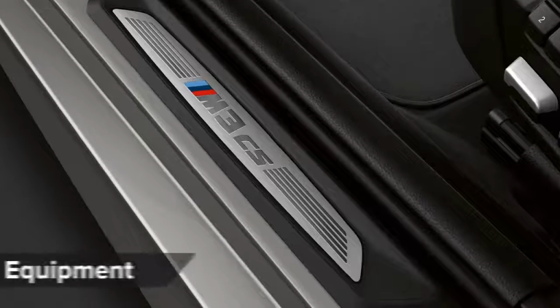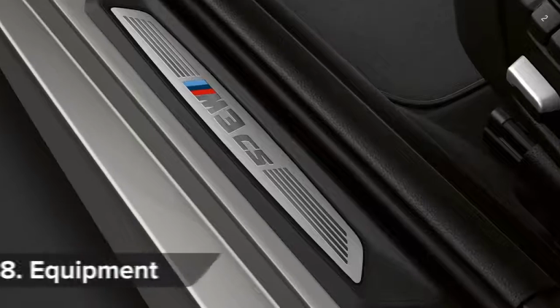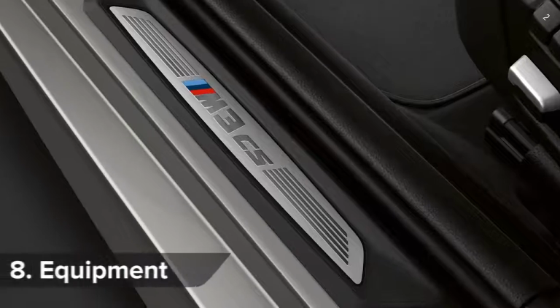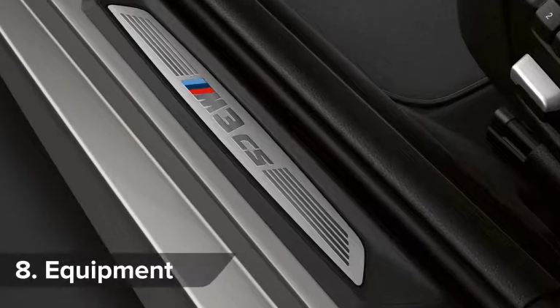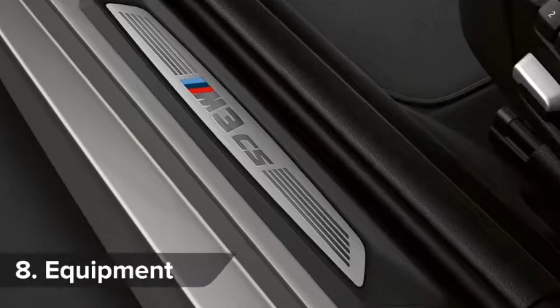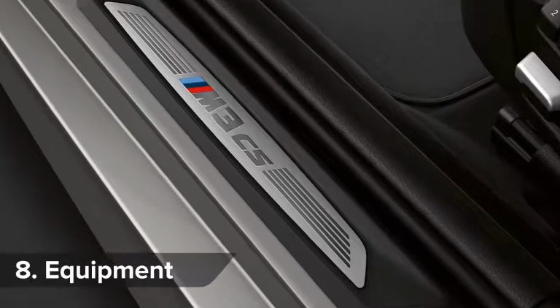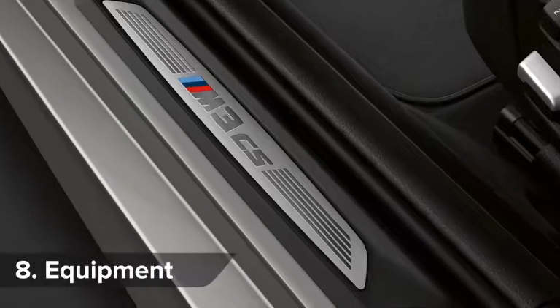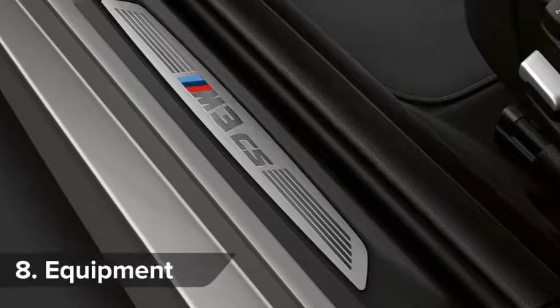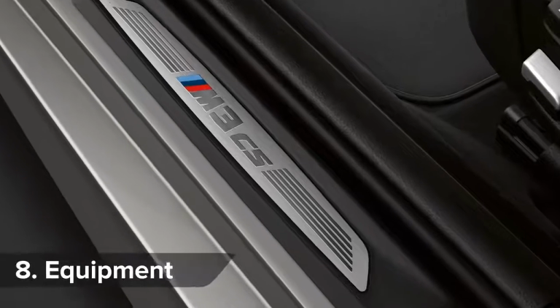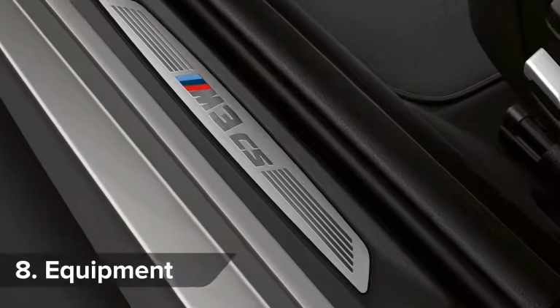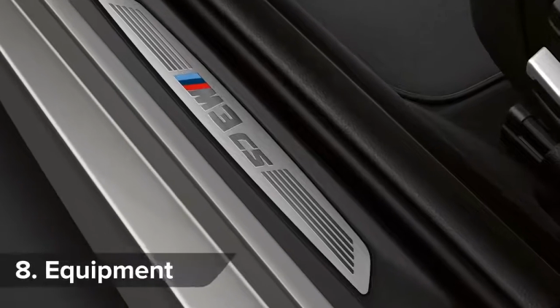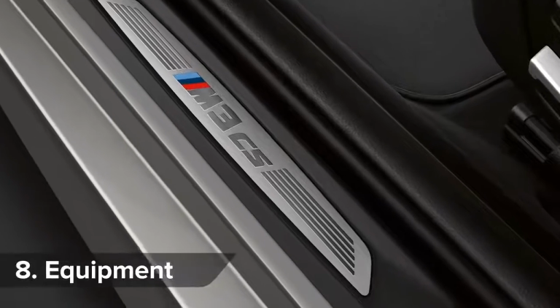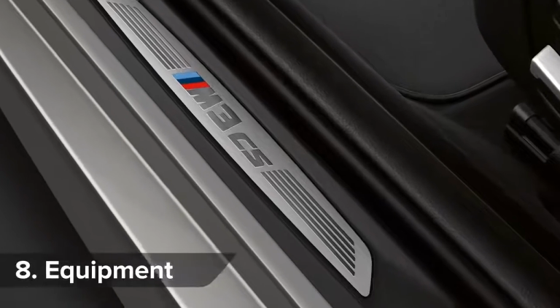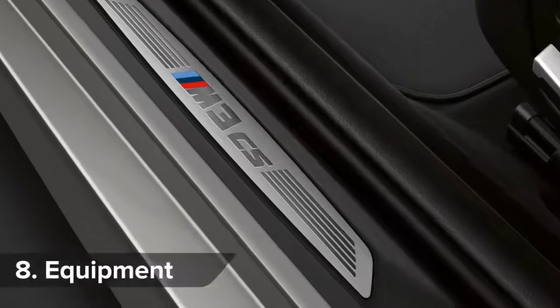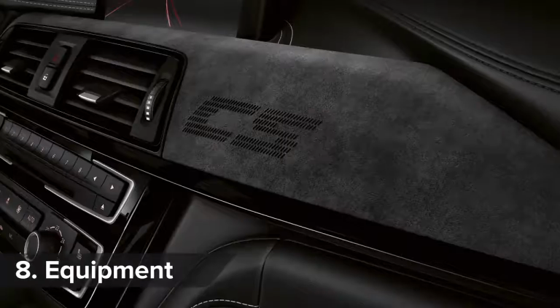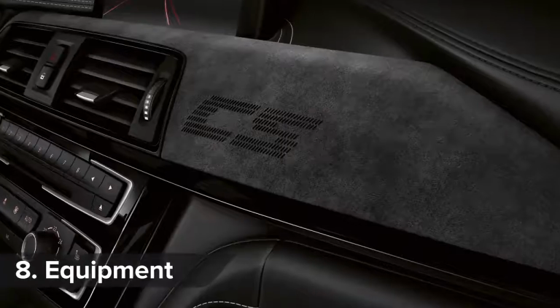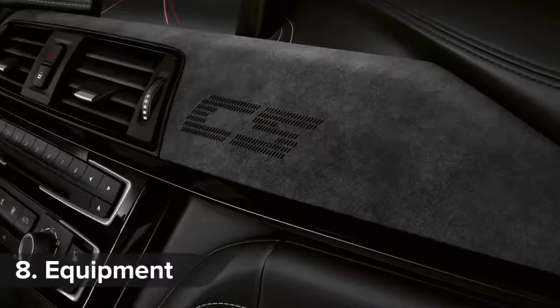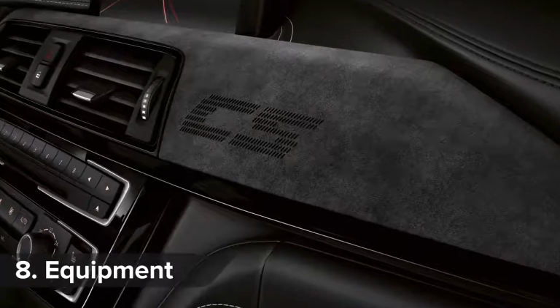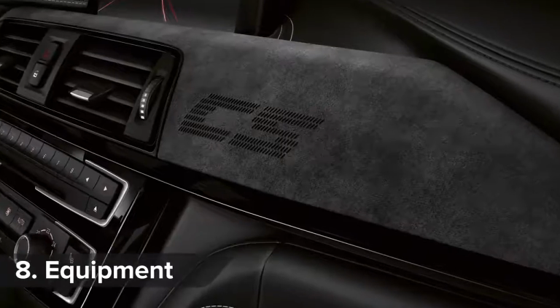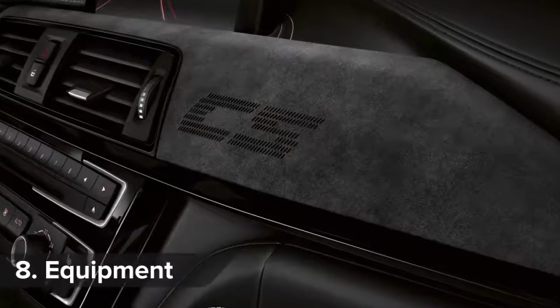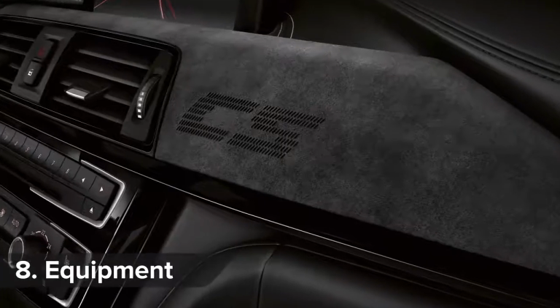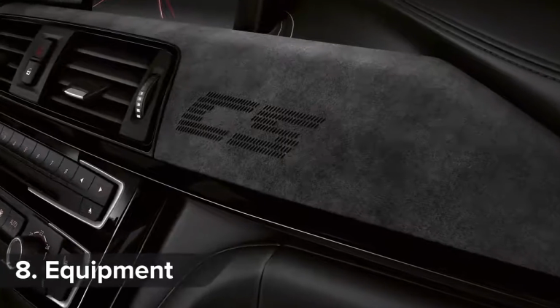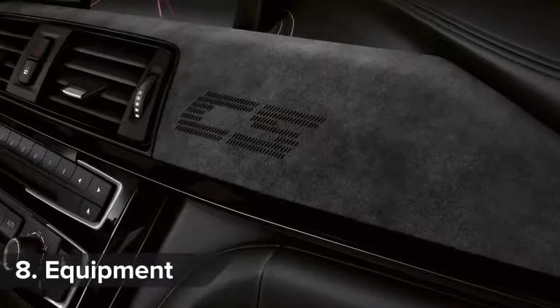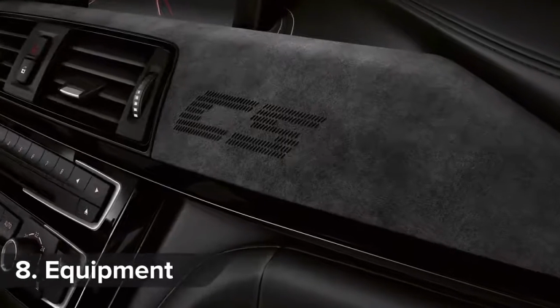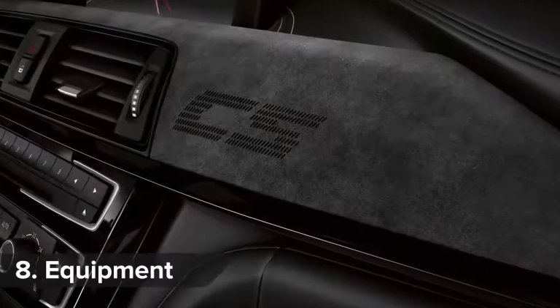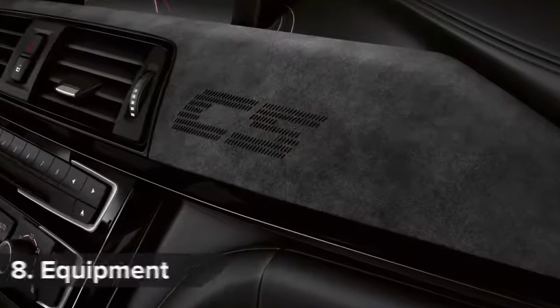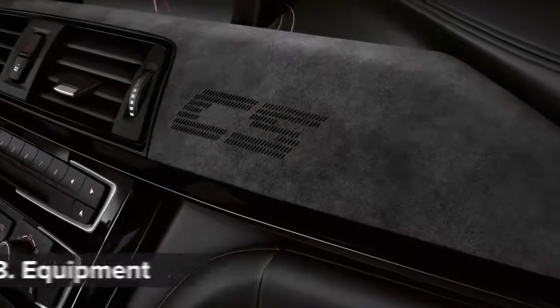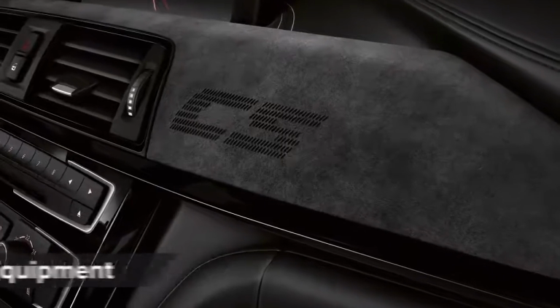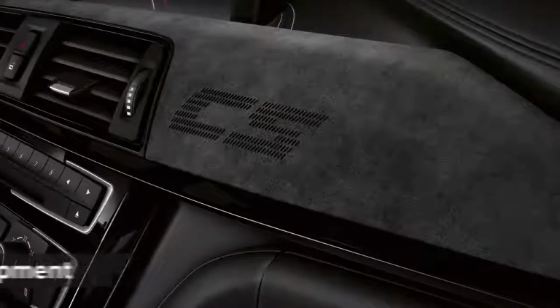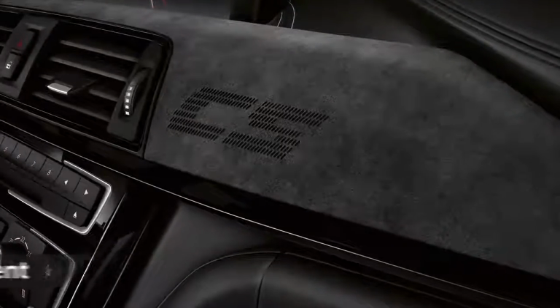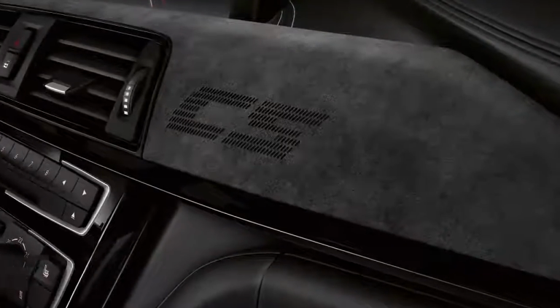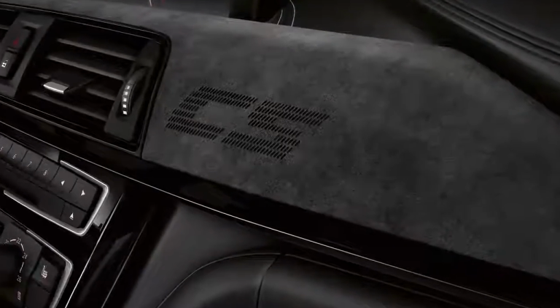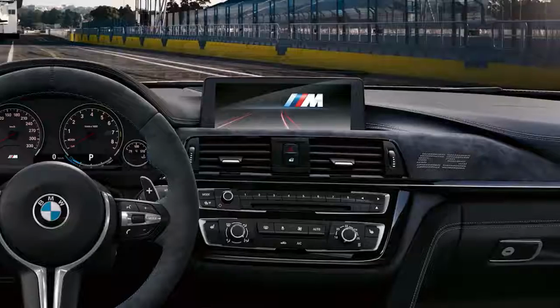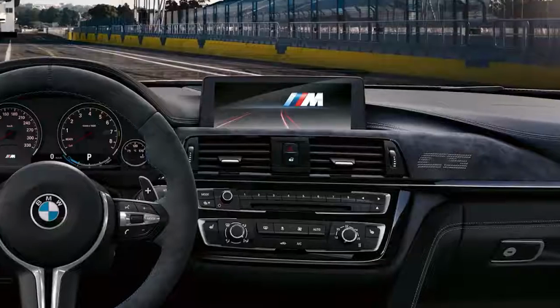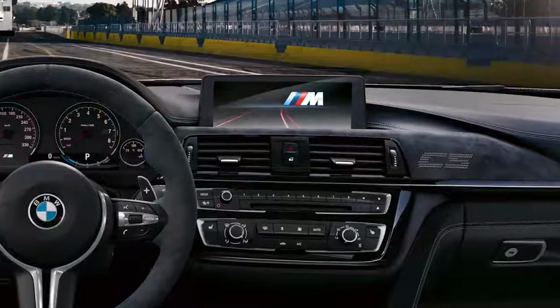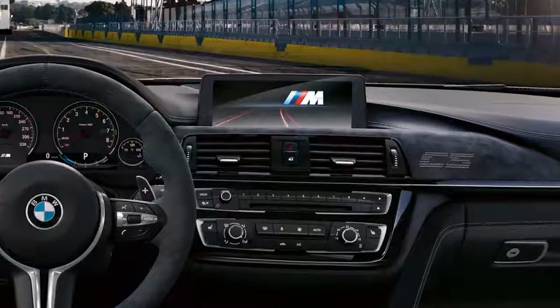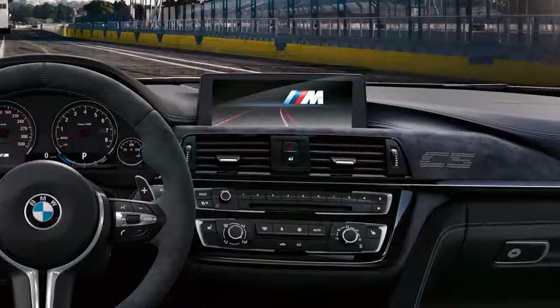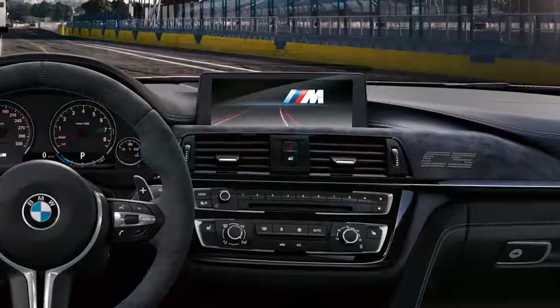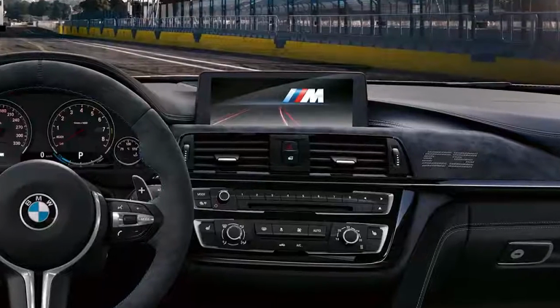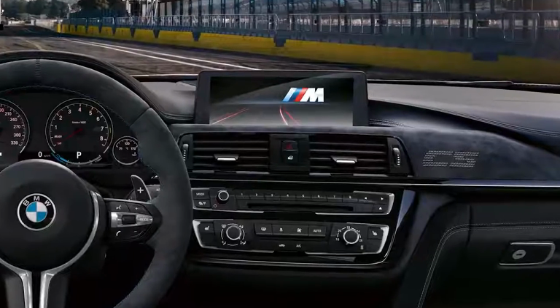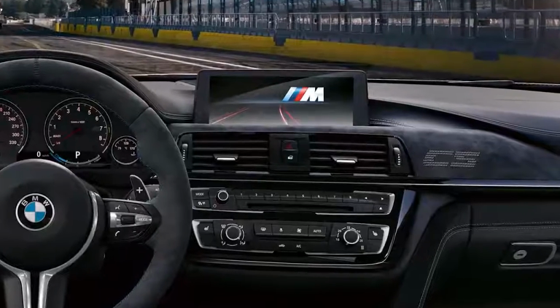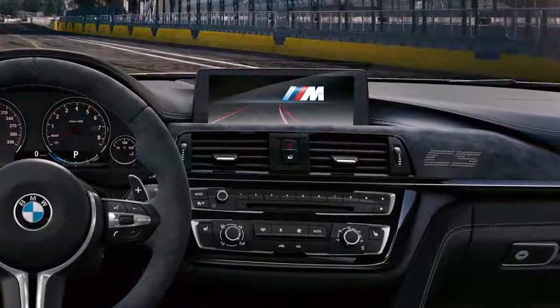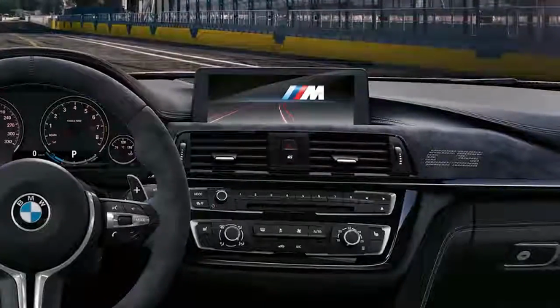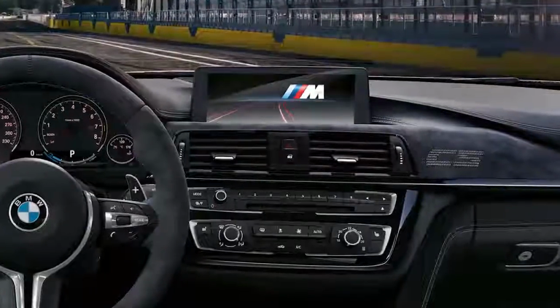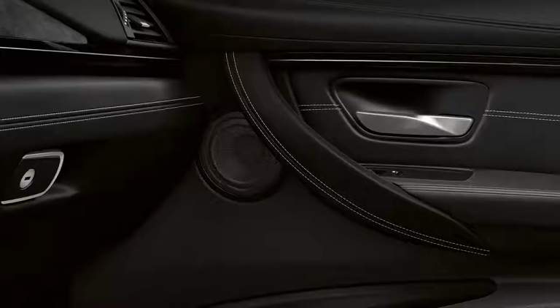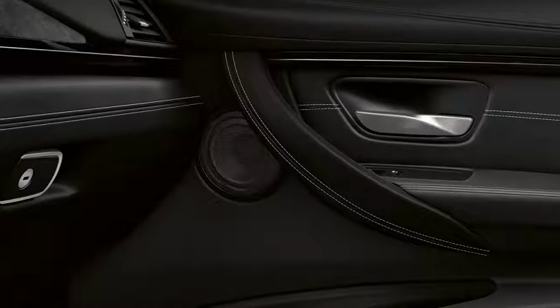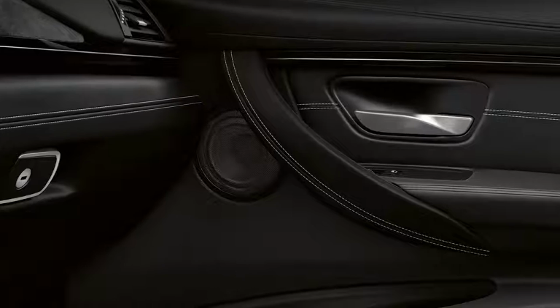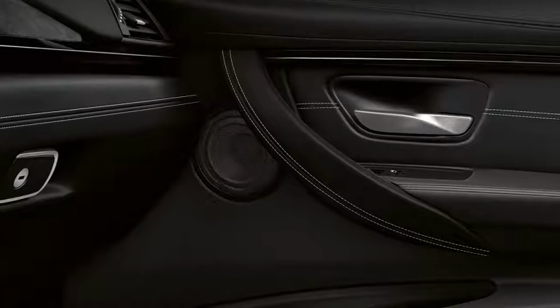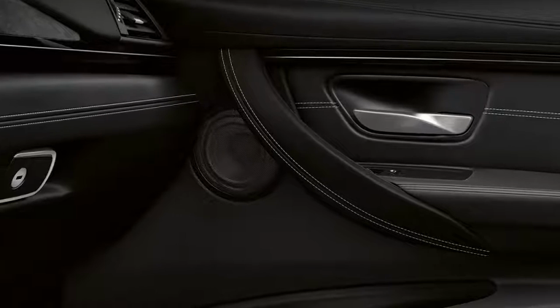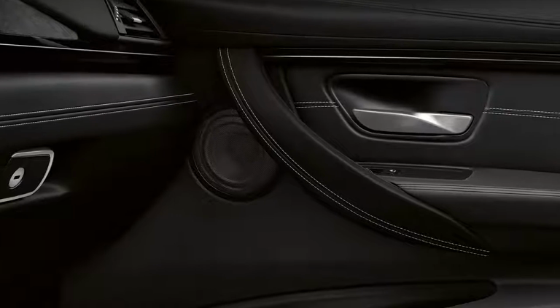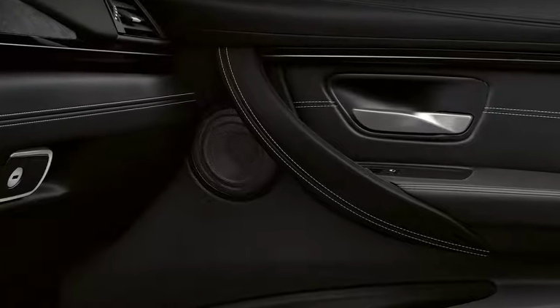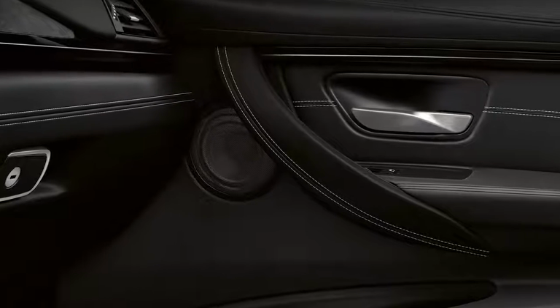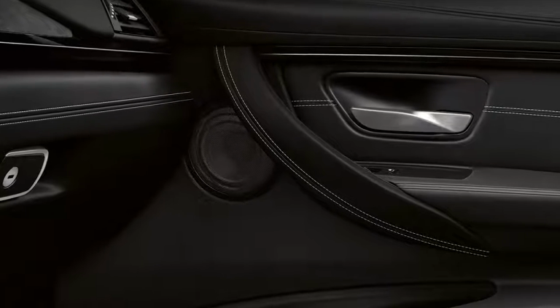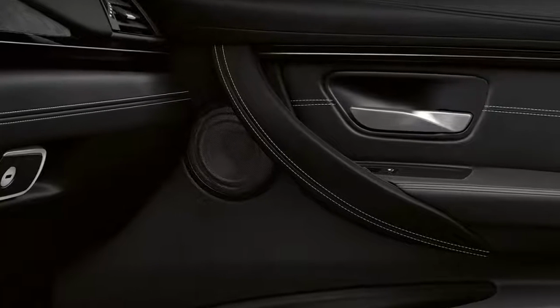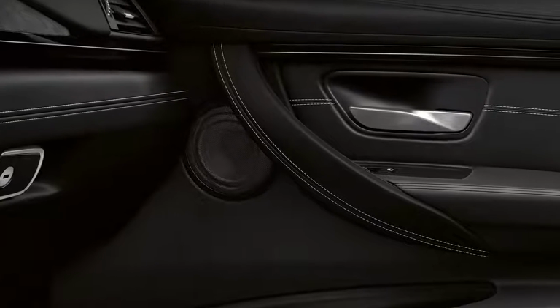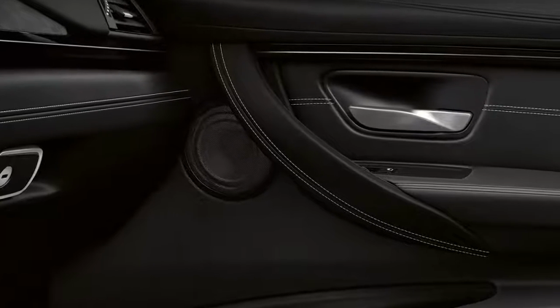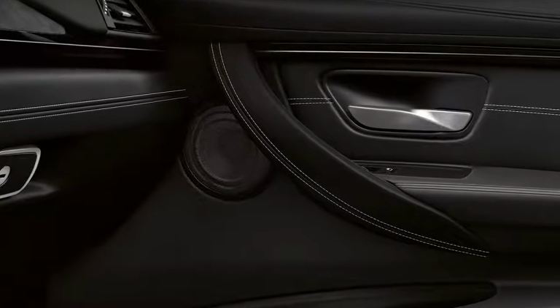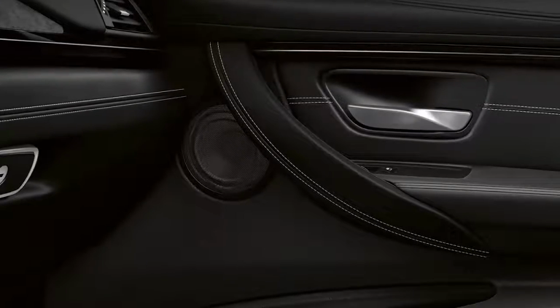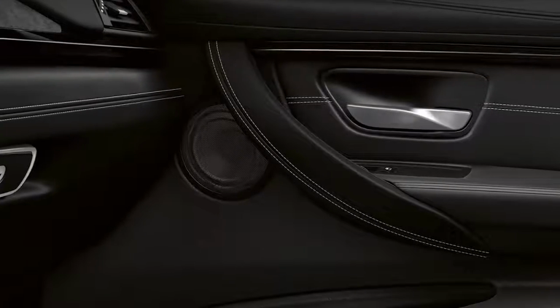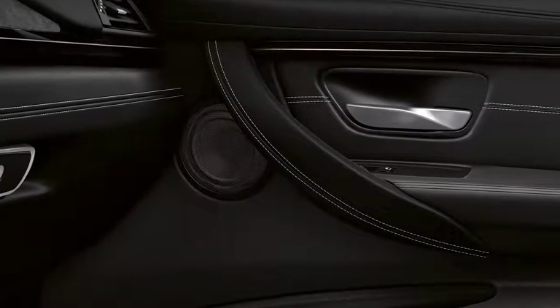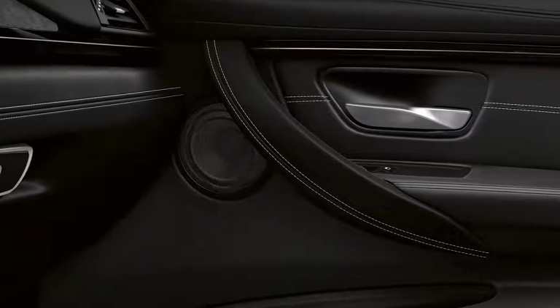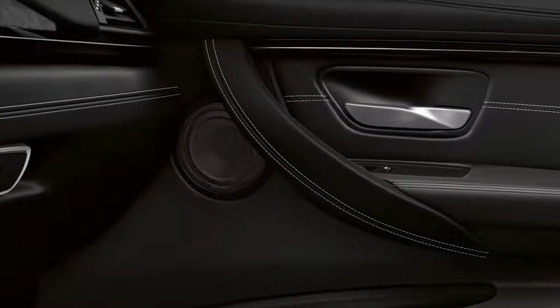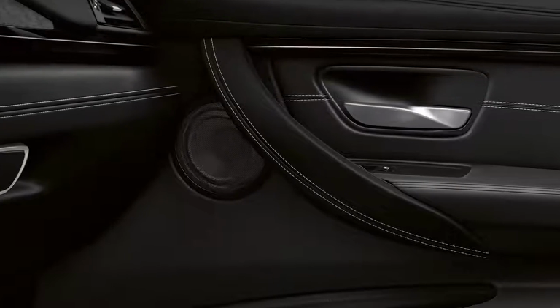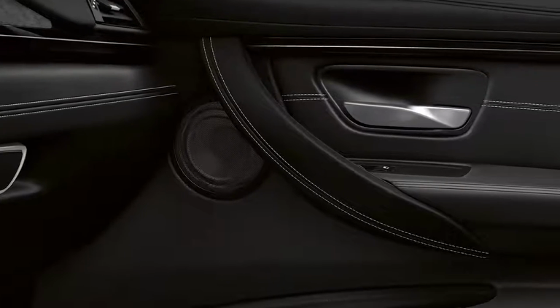The M3 CS may be lightweight, but it still has plenty of creature comforts, such as satellite navigation and a Harman Kardon stereo as standard.